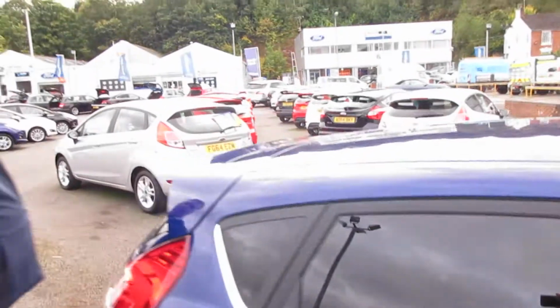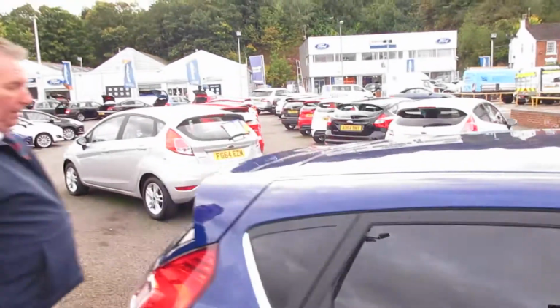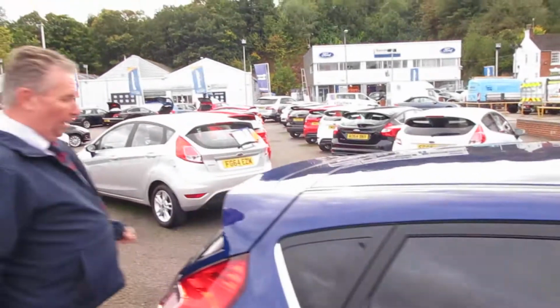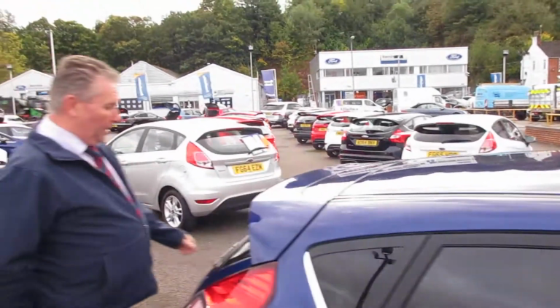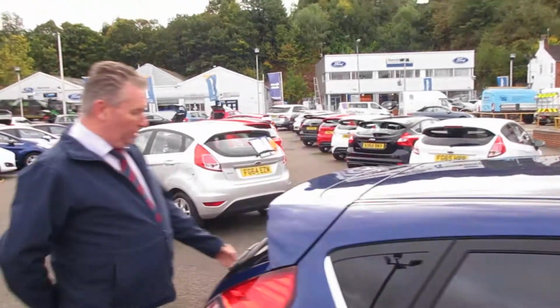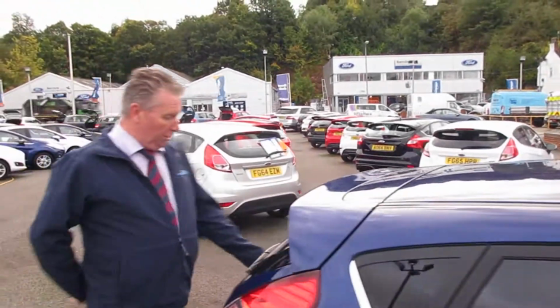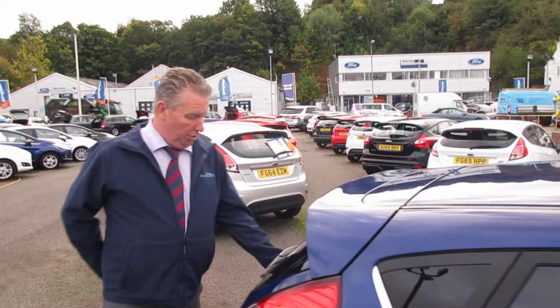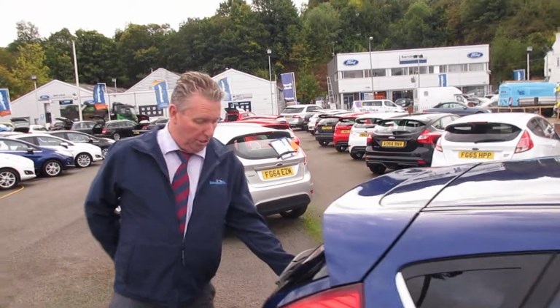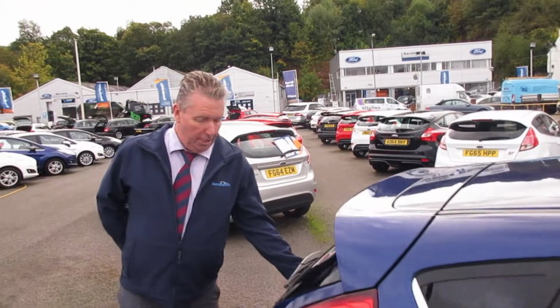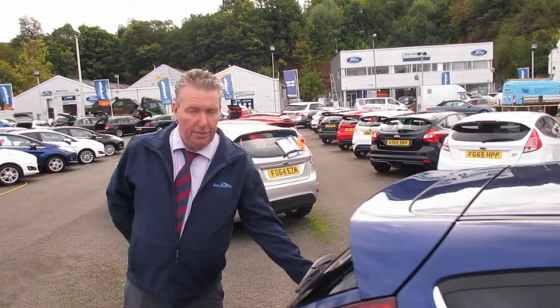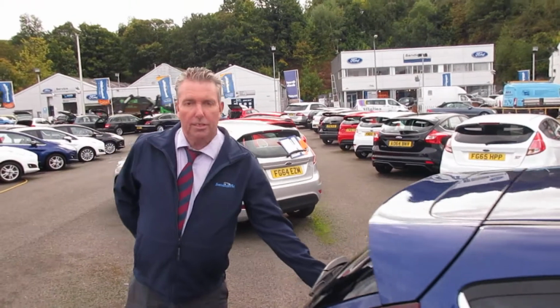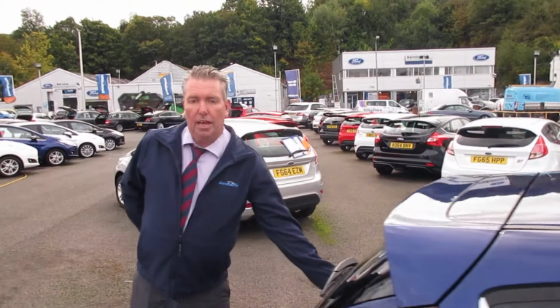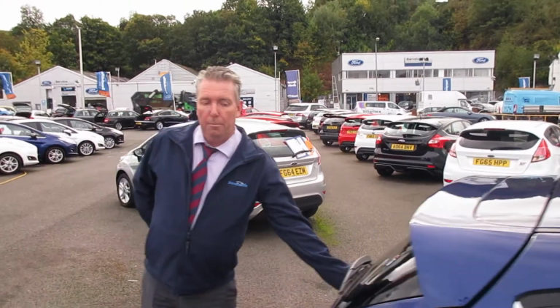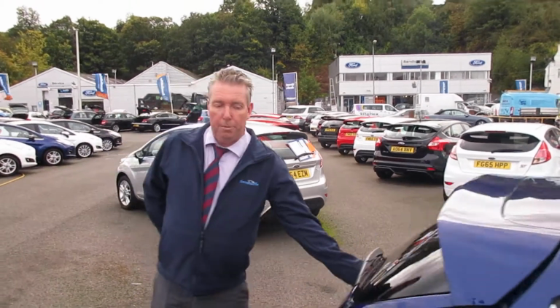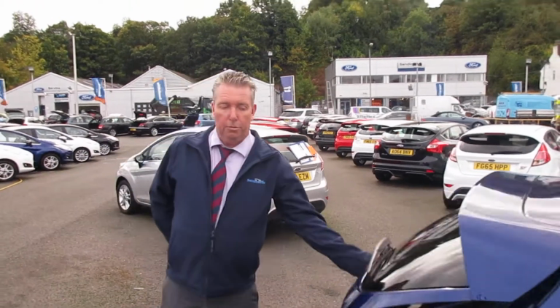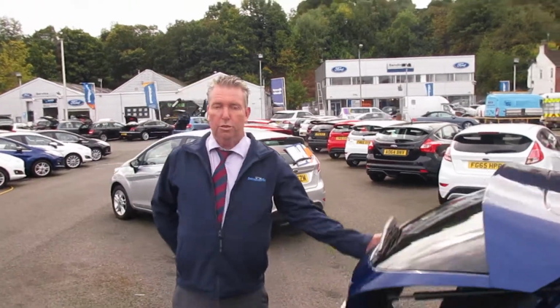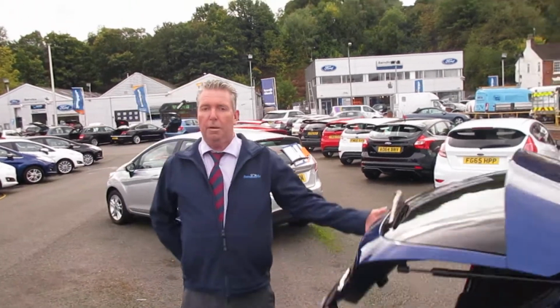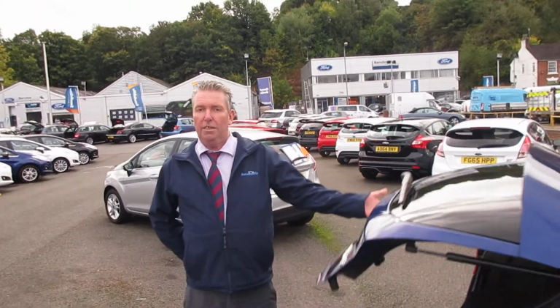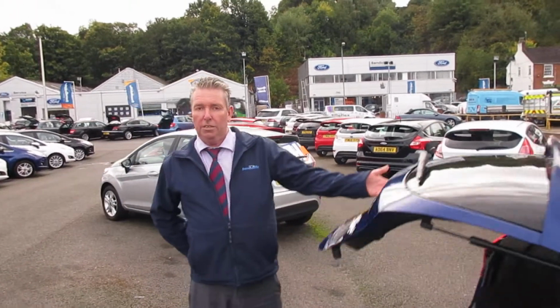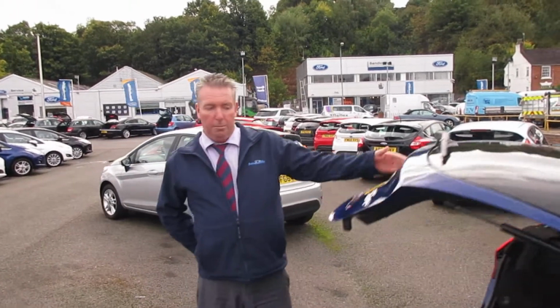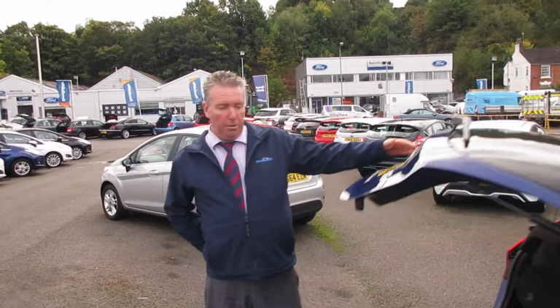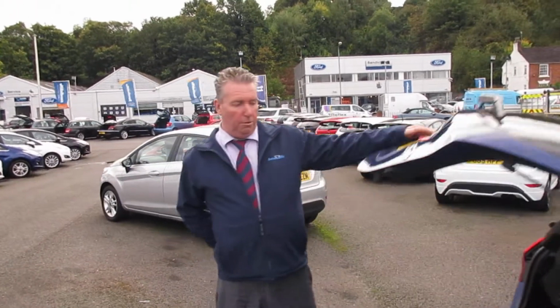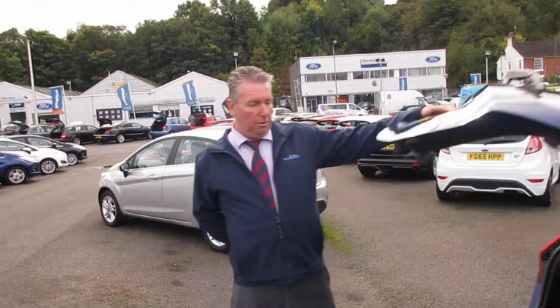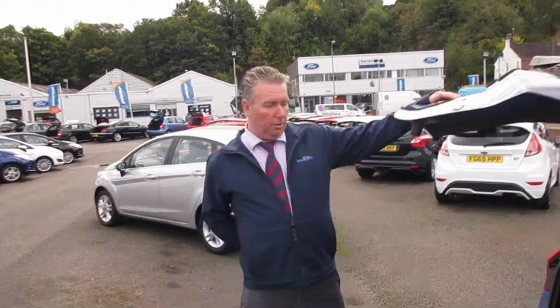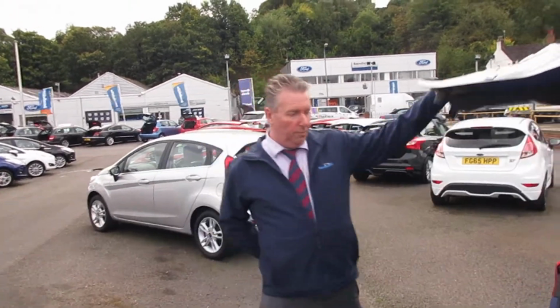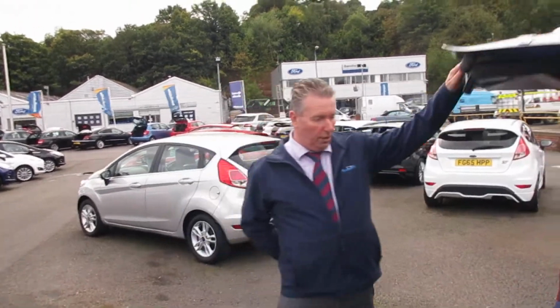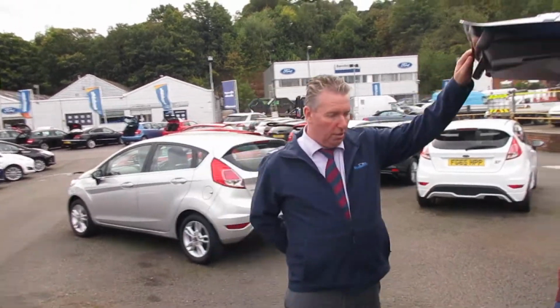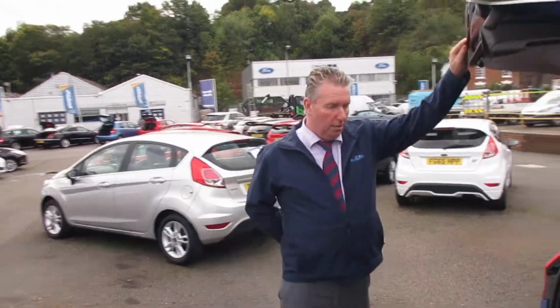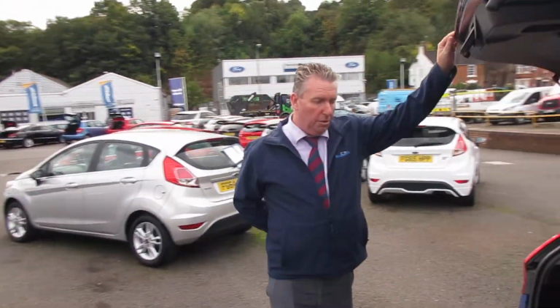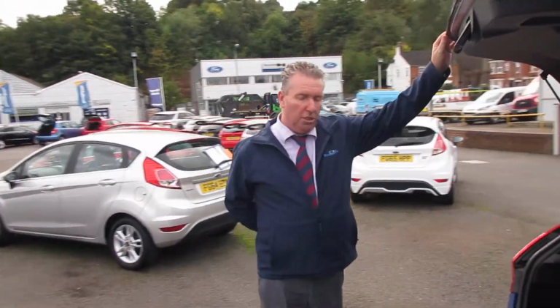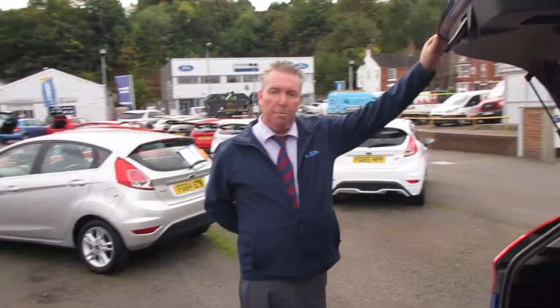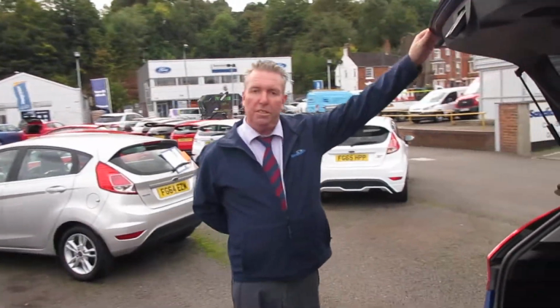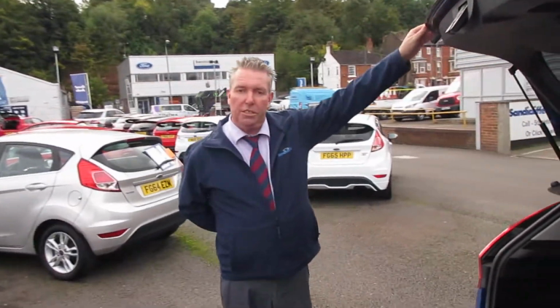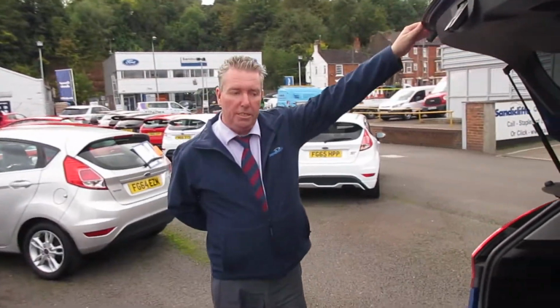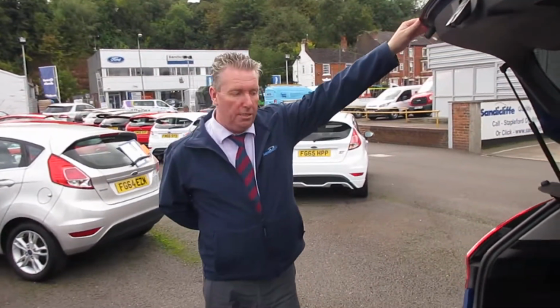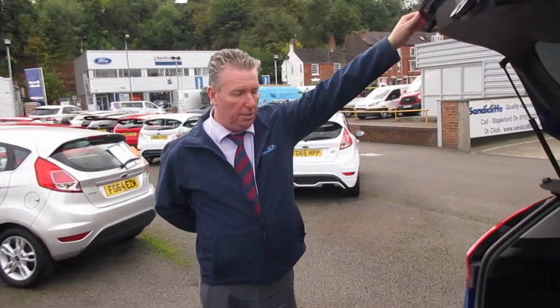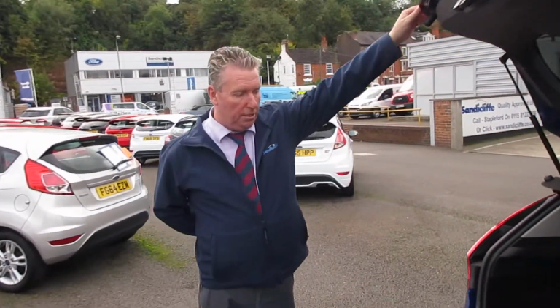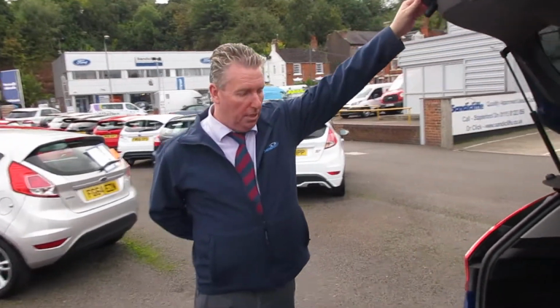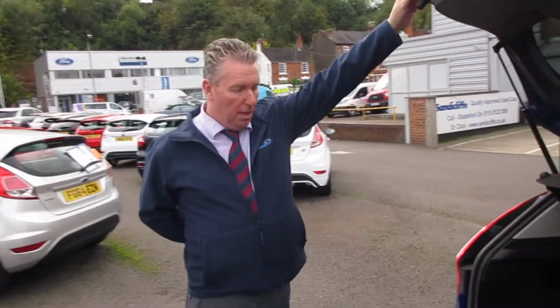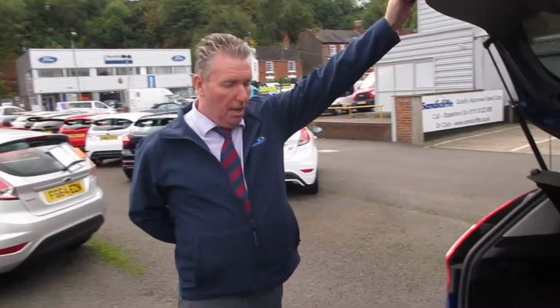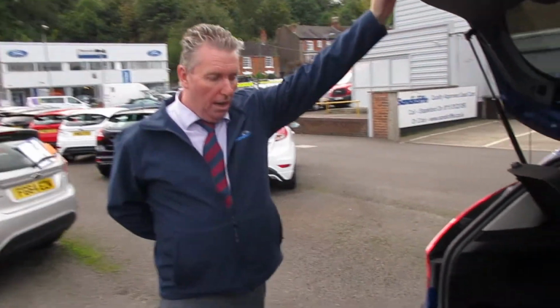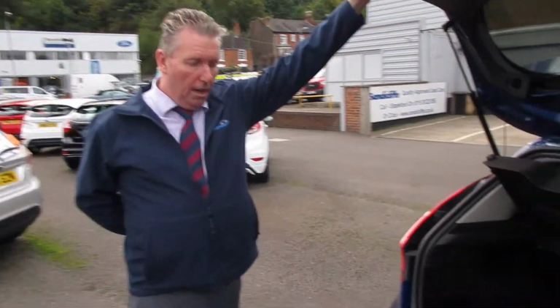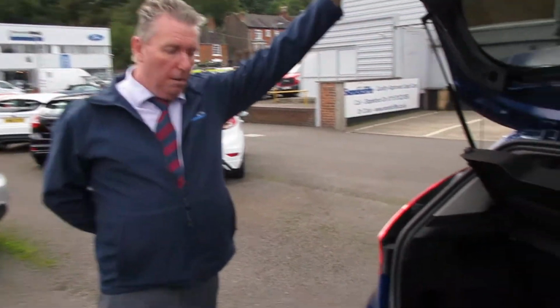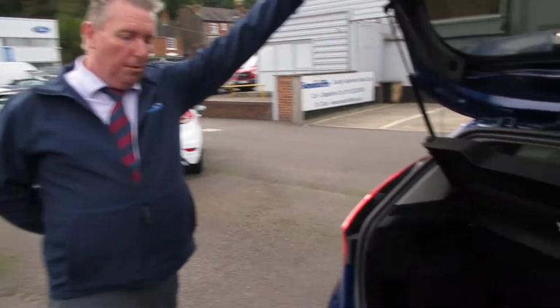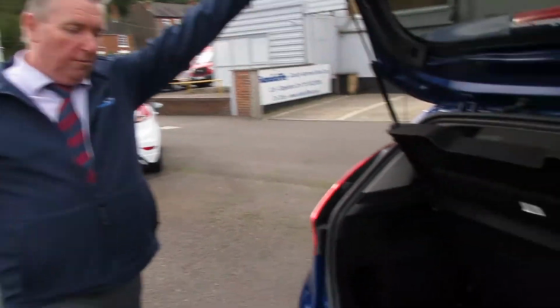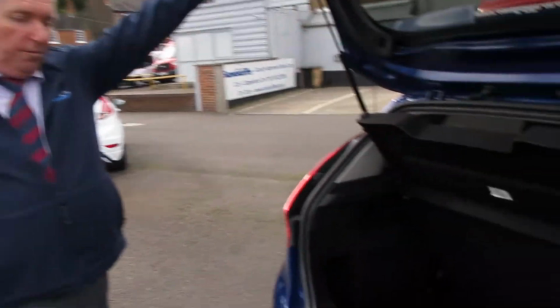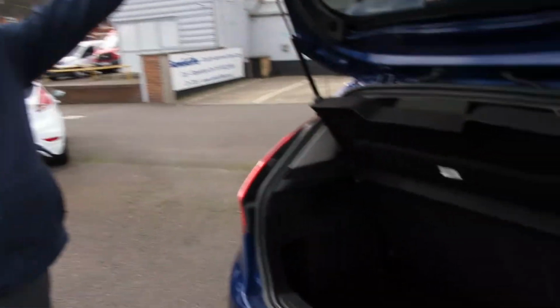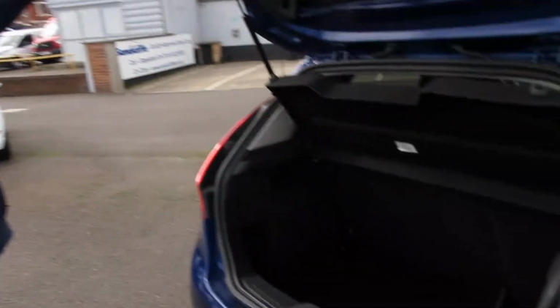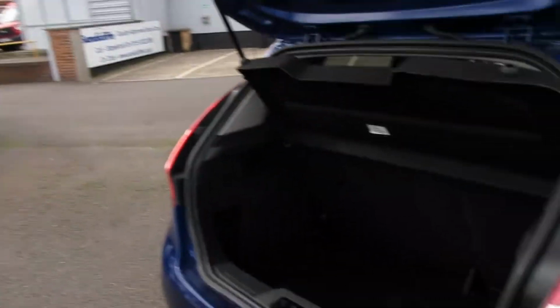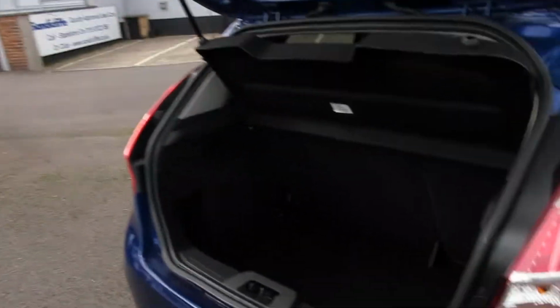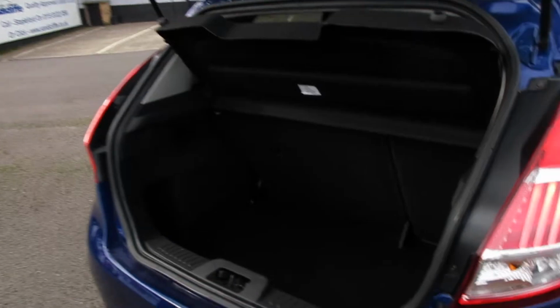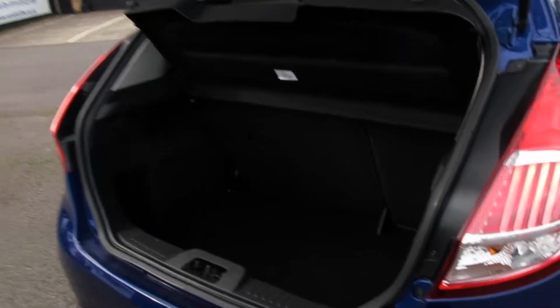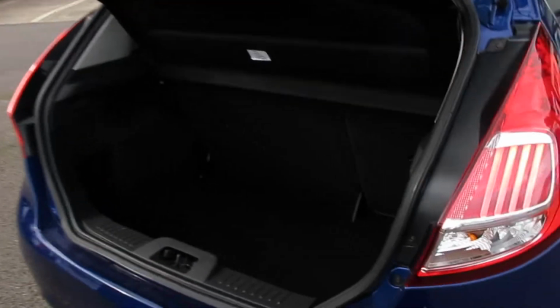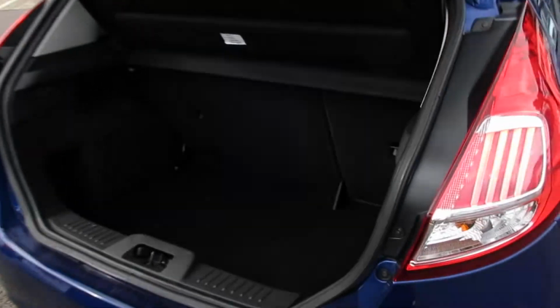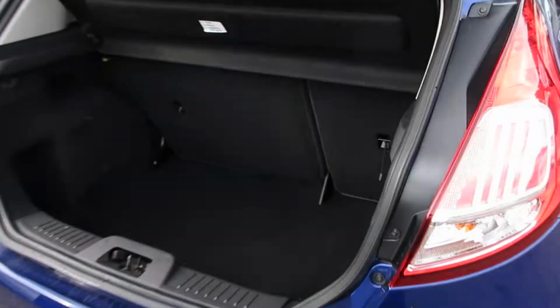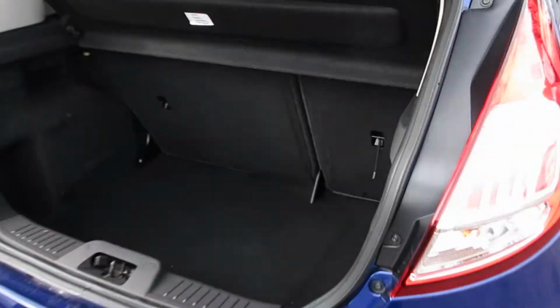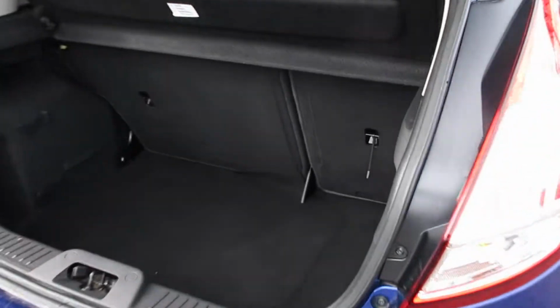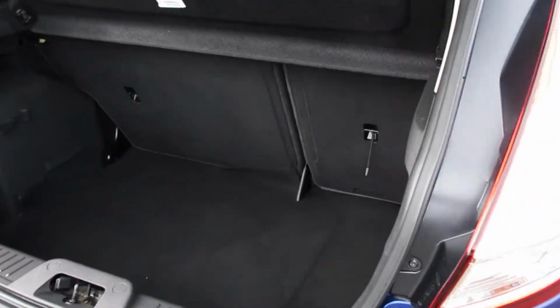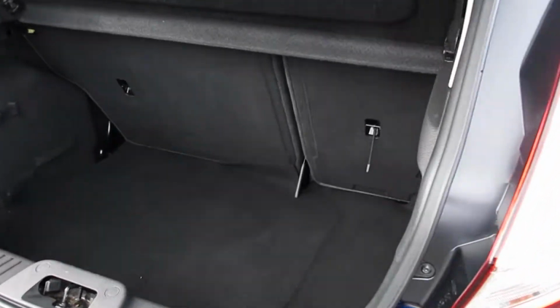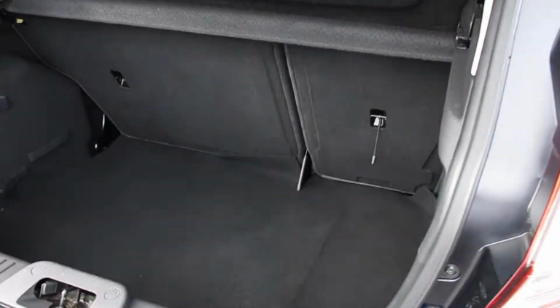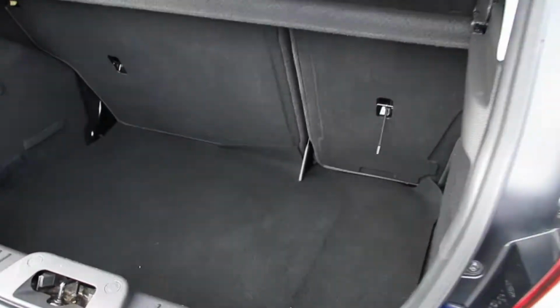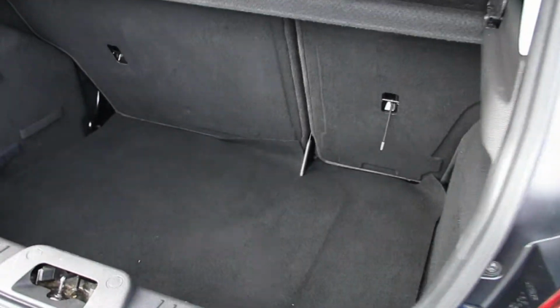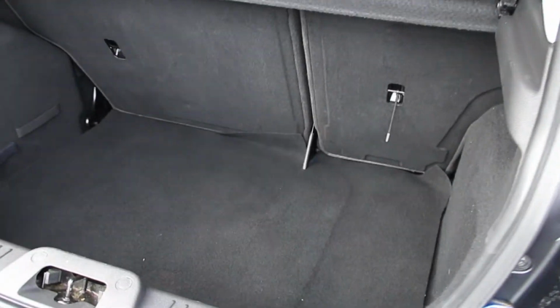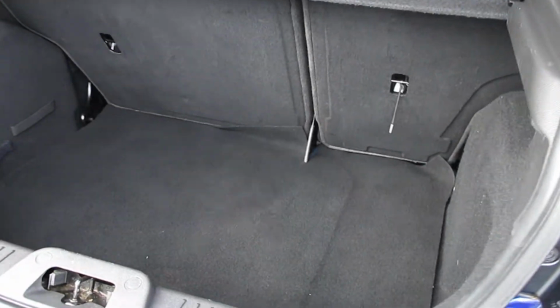And as you can see there's ample space in the boot on the Fiesta with the split seats for family requirements.